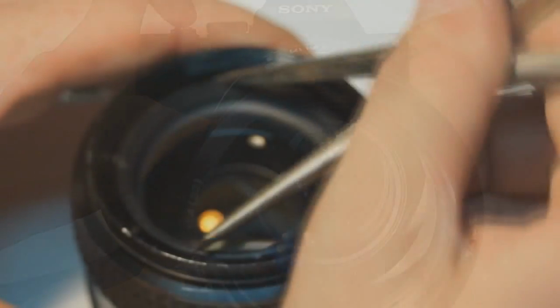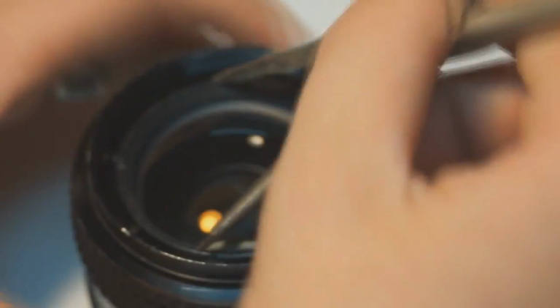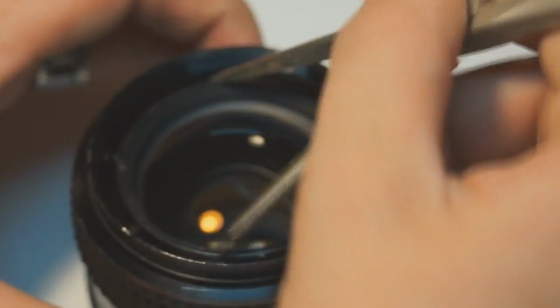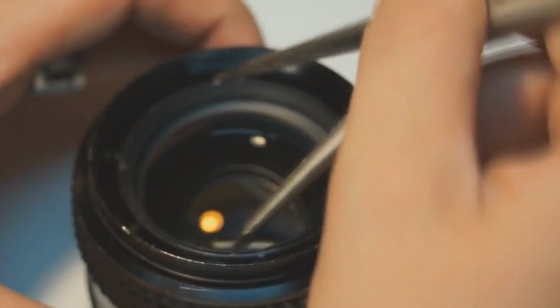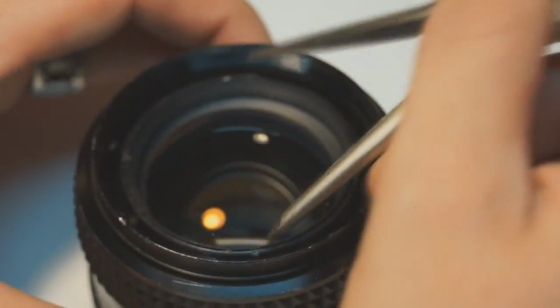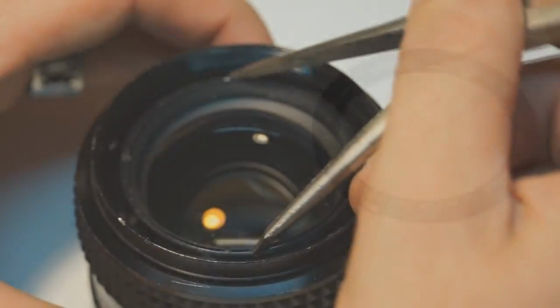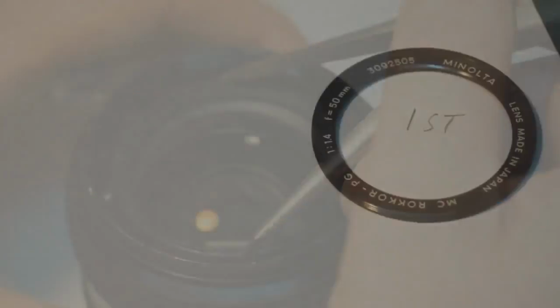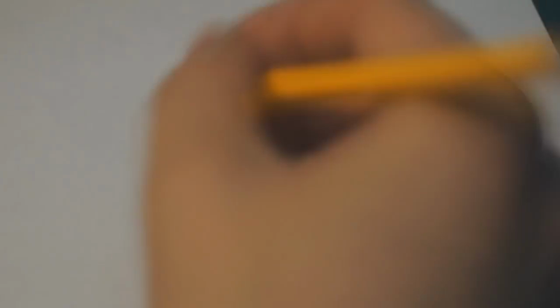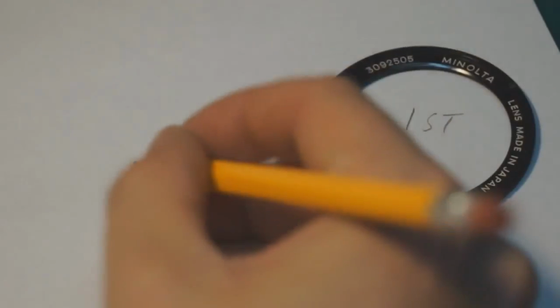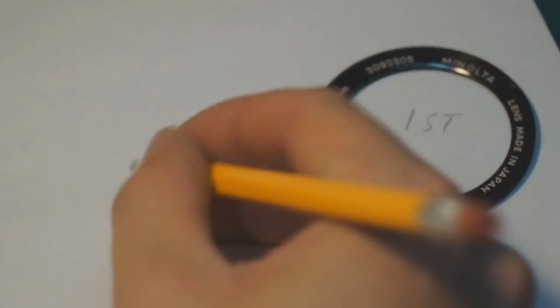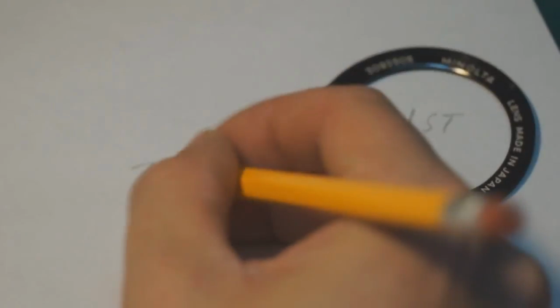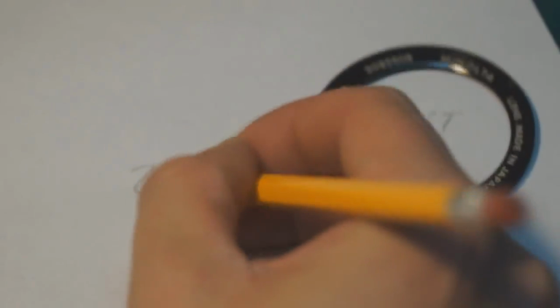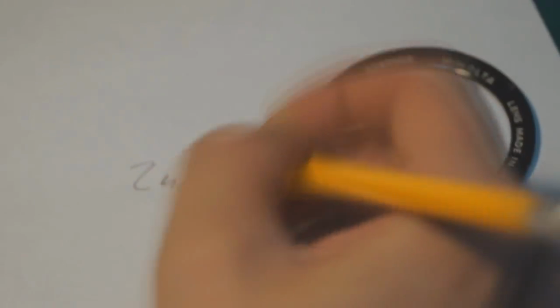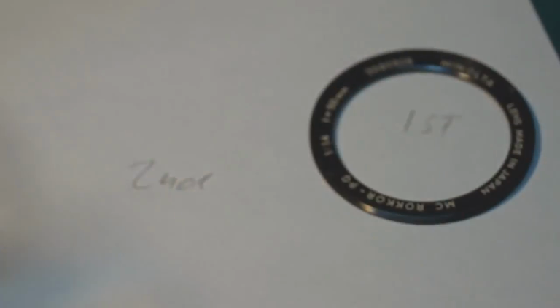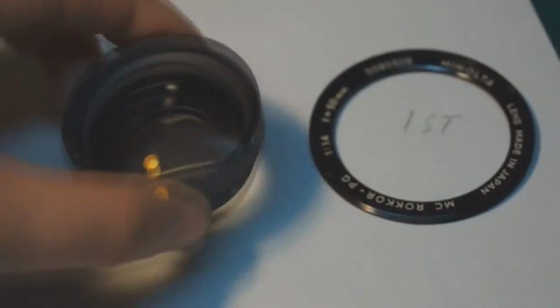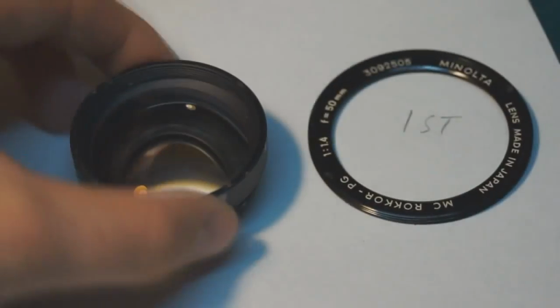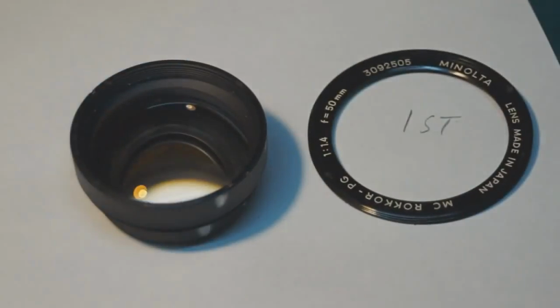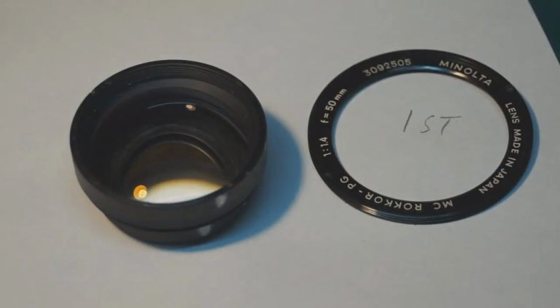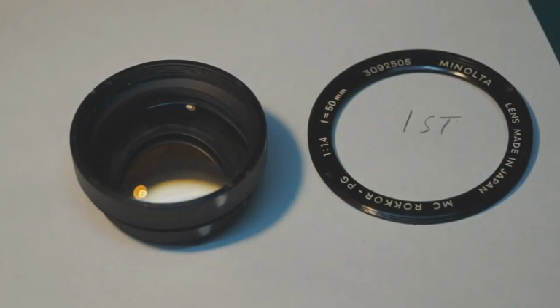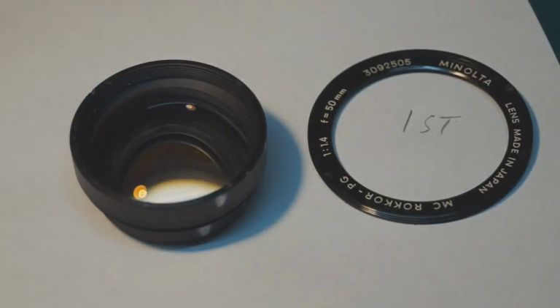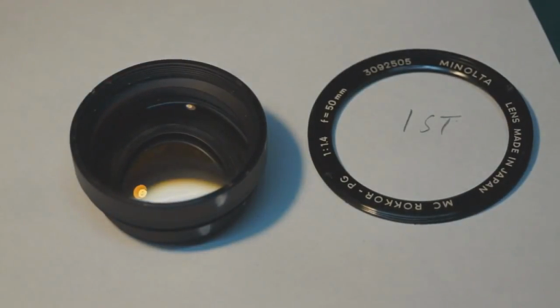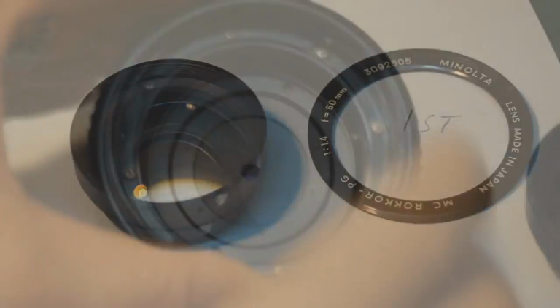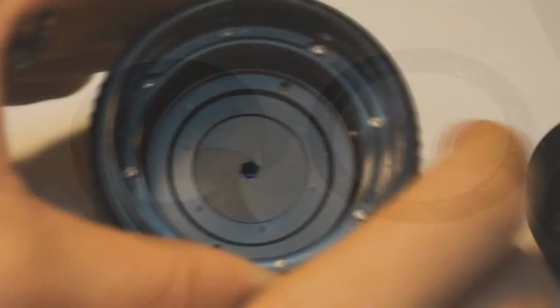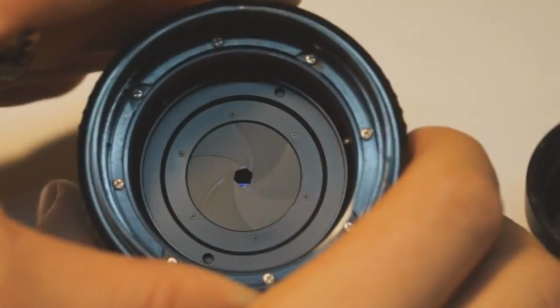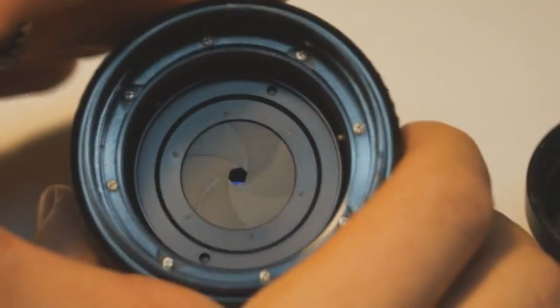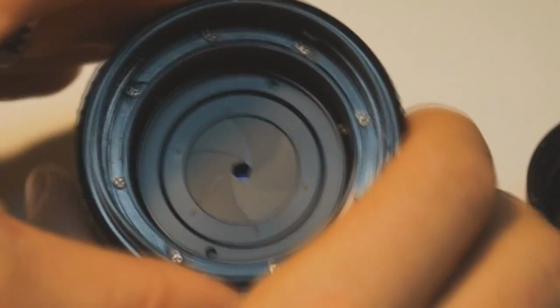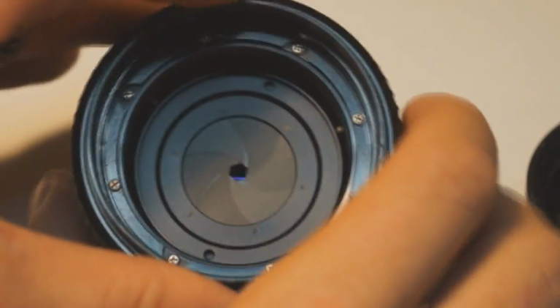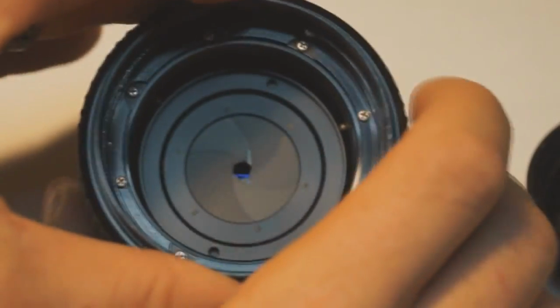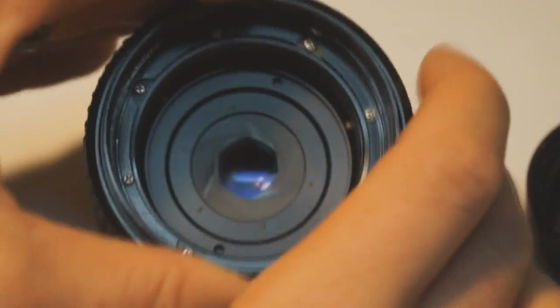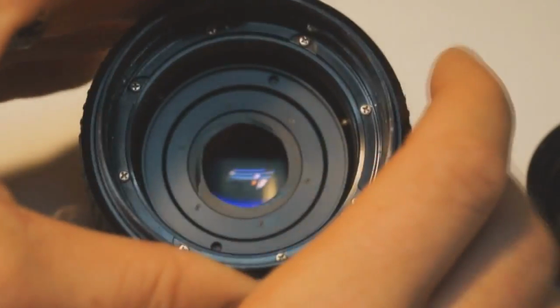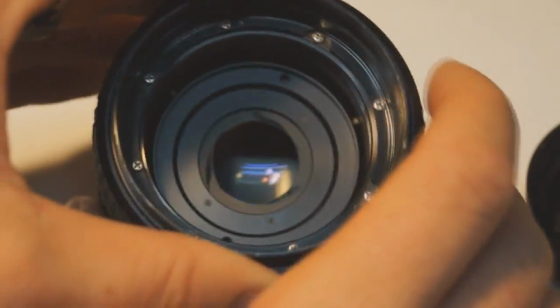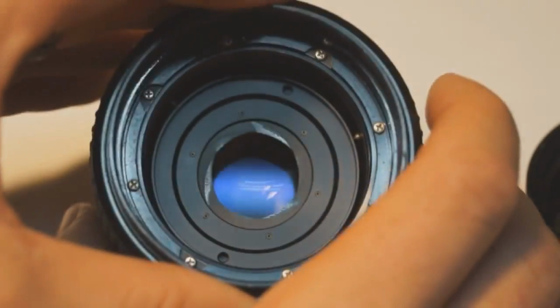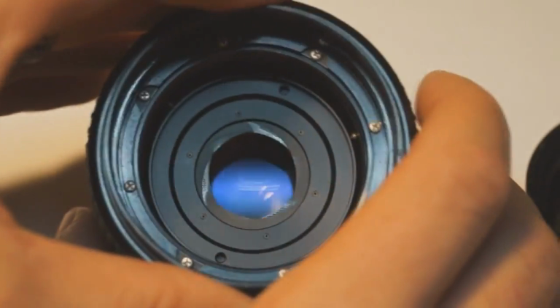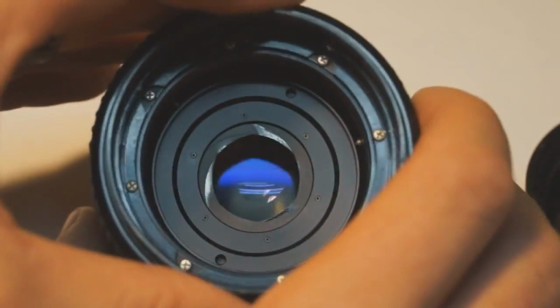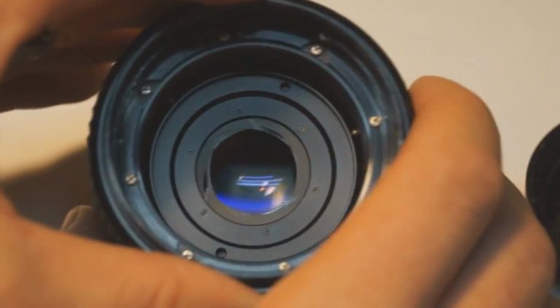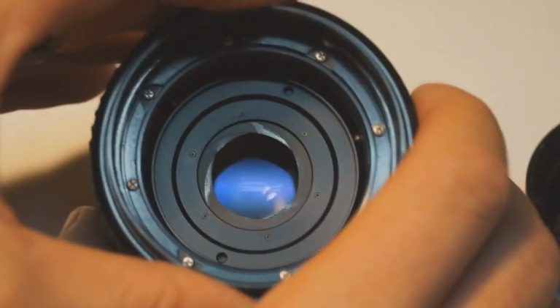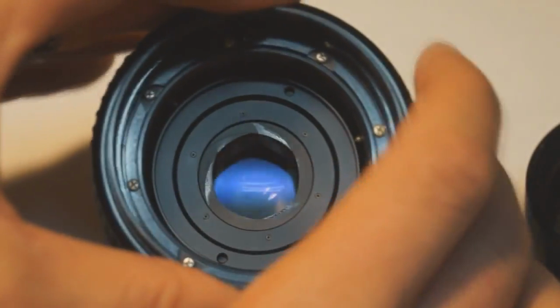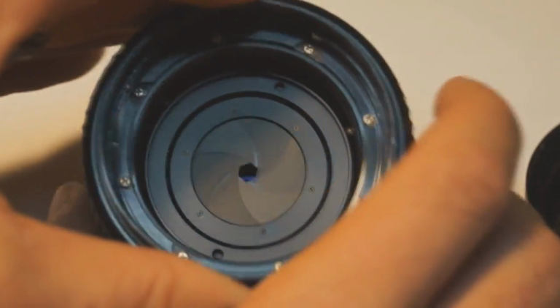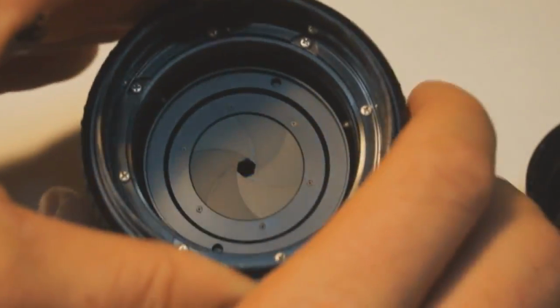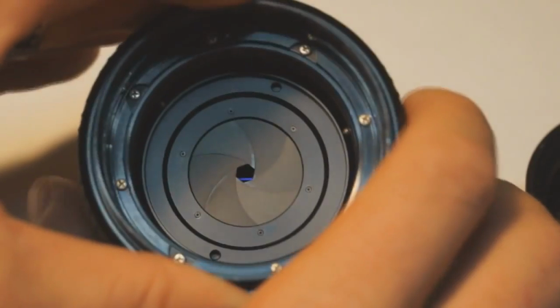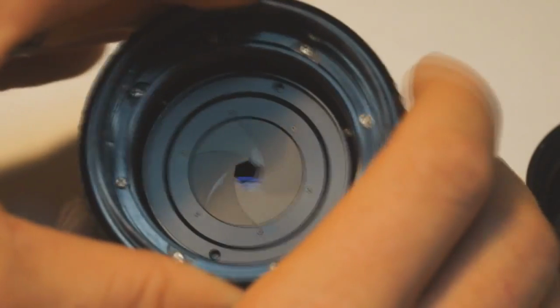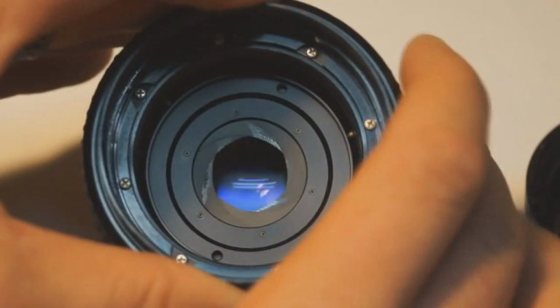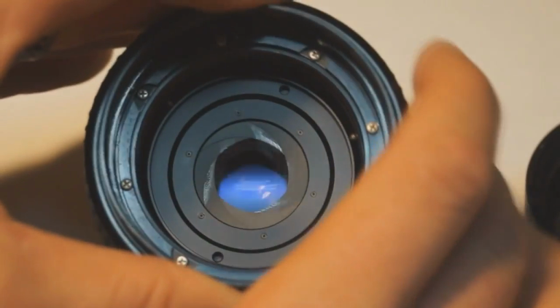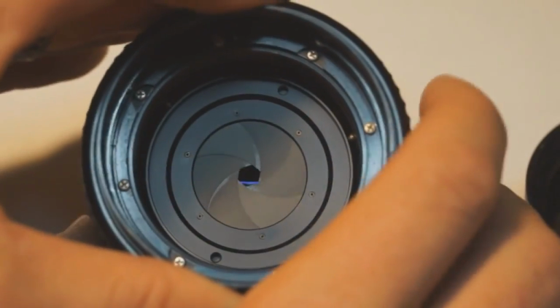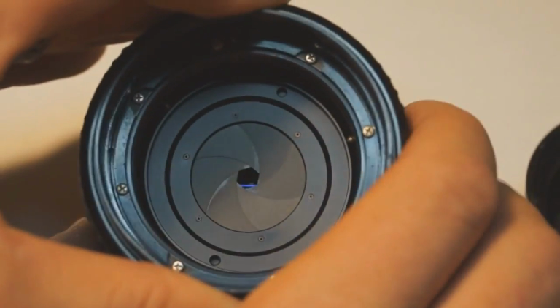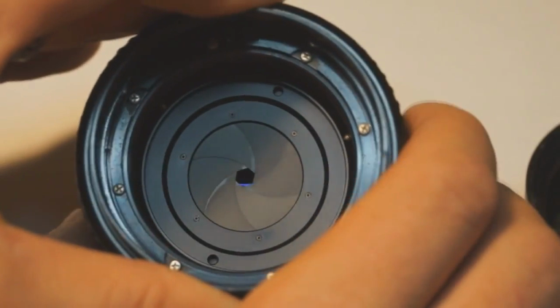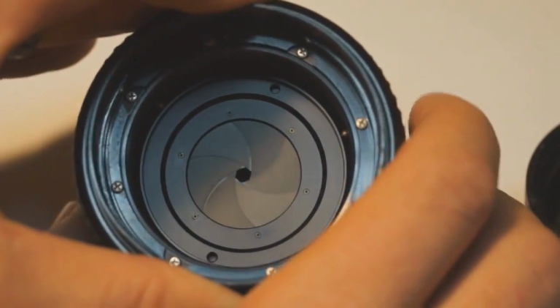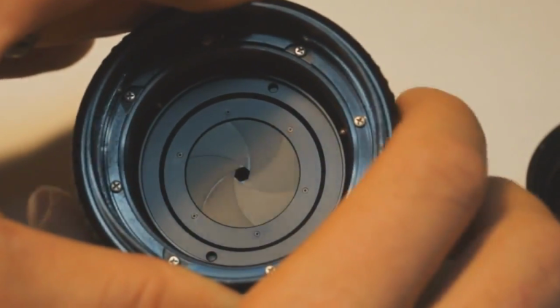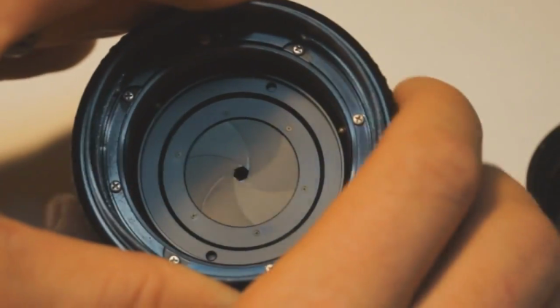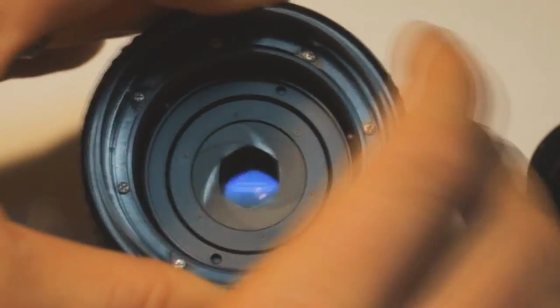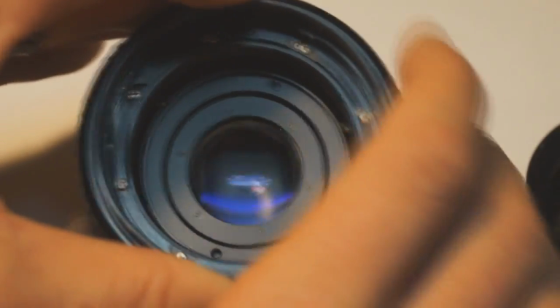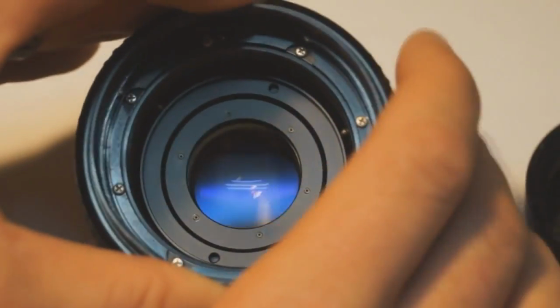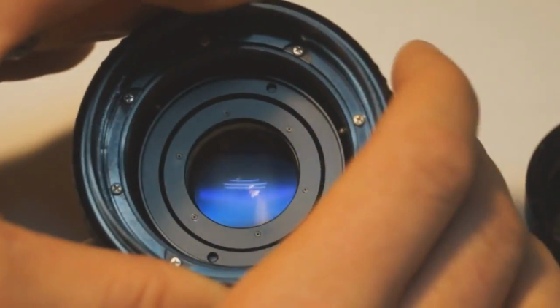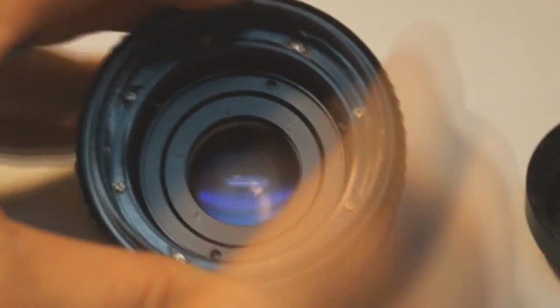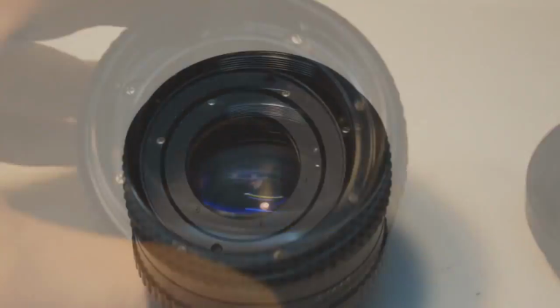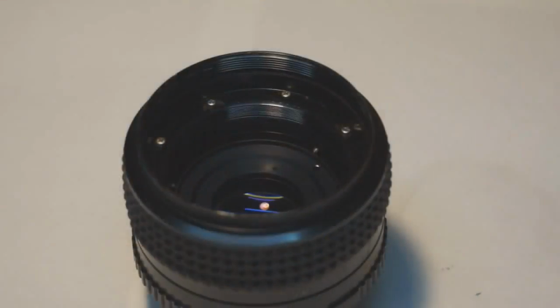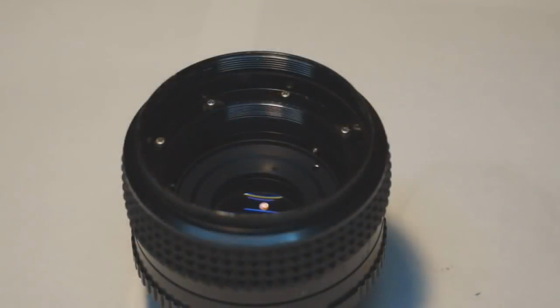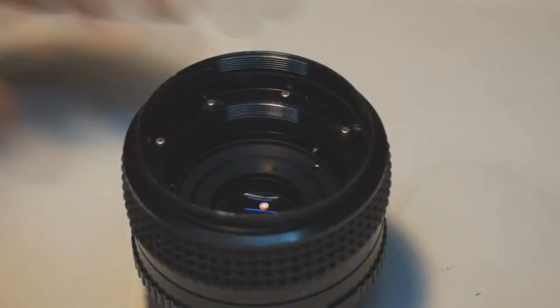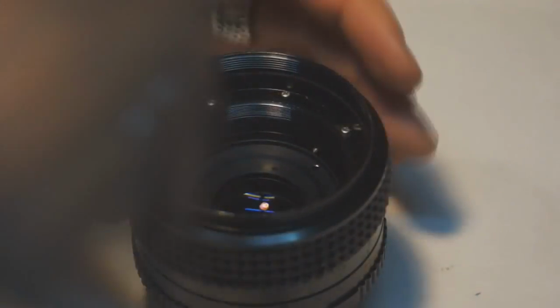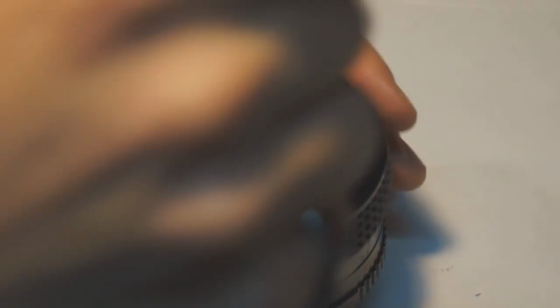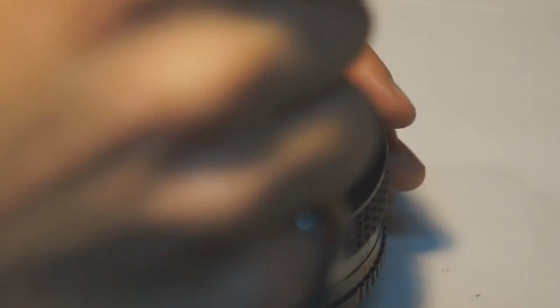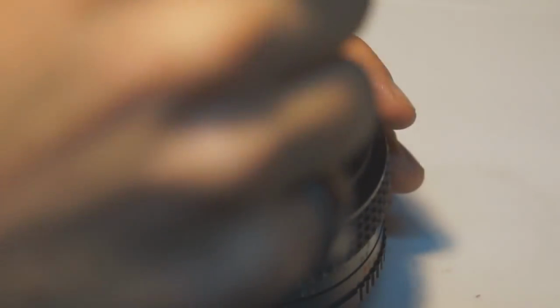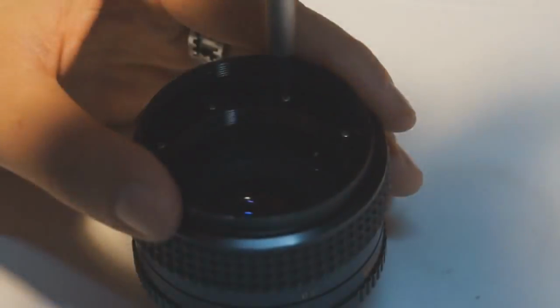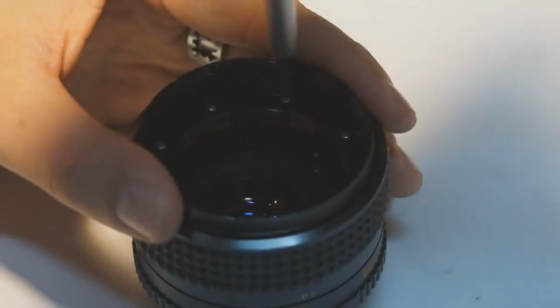Like the manual 50mm lens, I'll be attempting to clean the iris of my zoom lens in order to return it to full functionality.